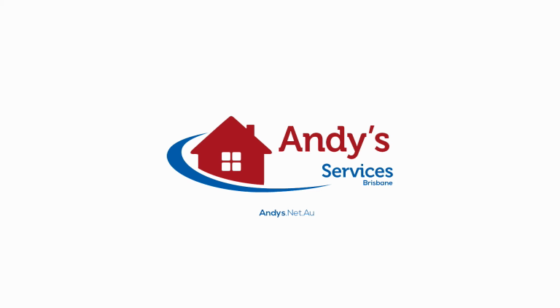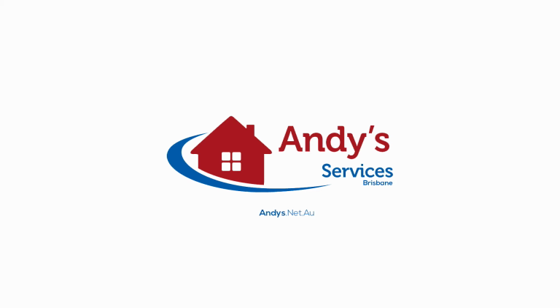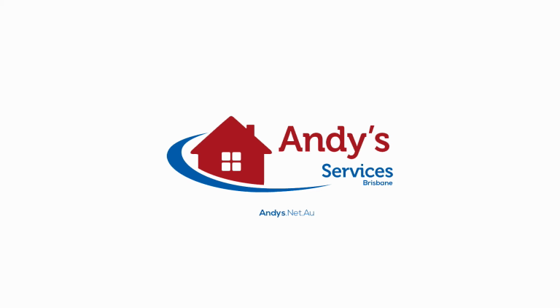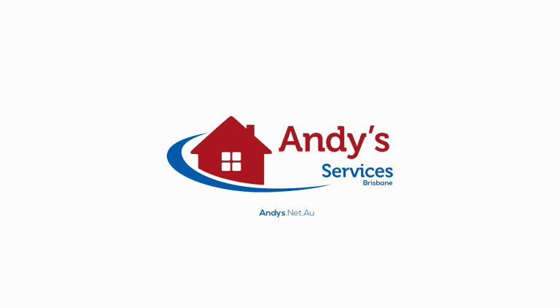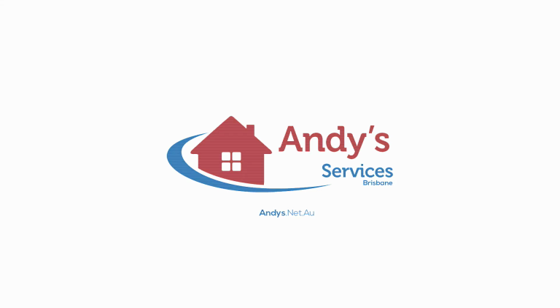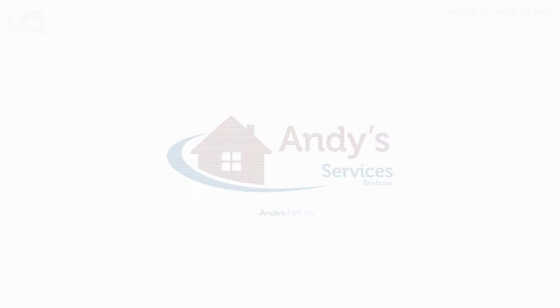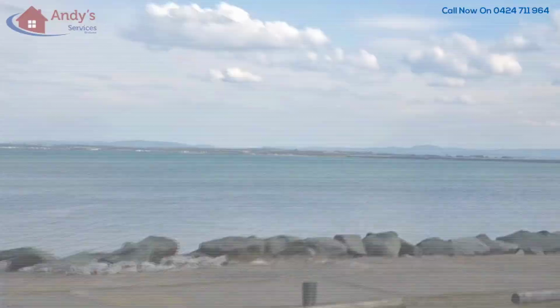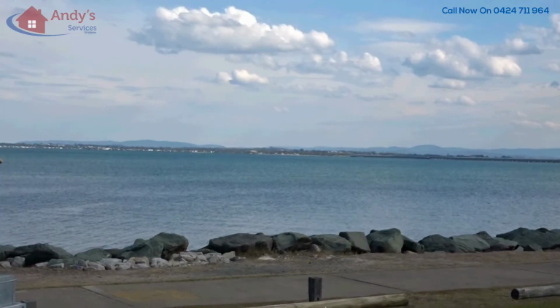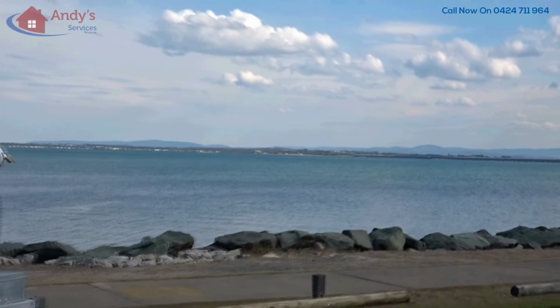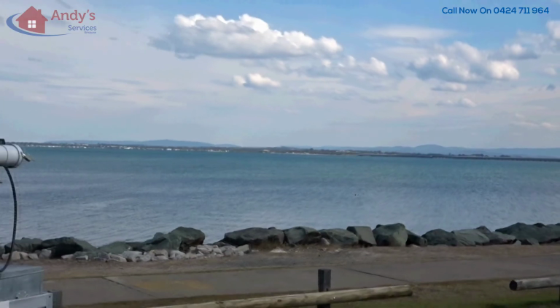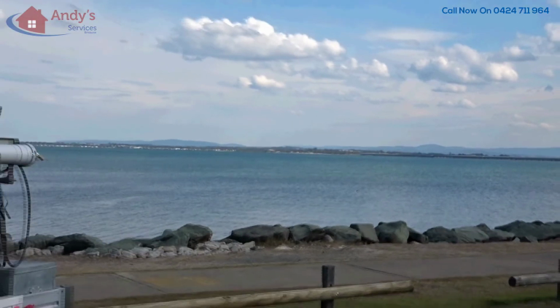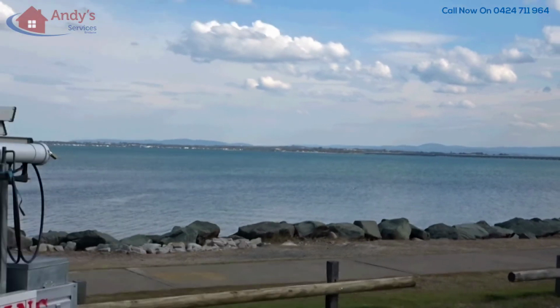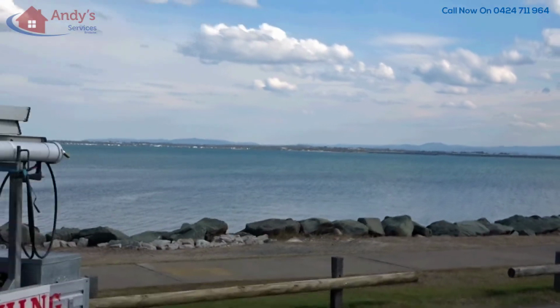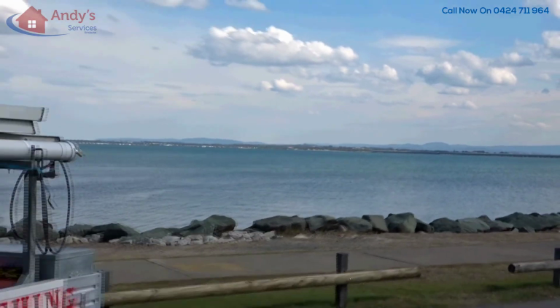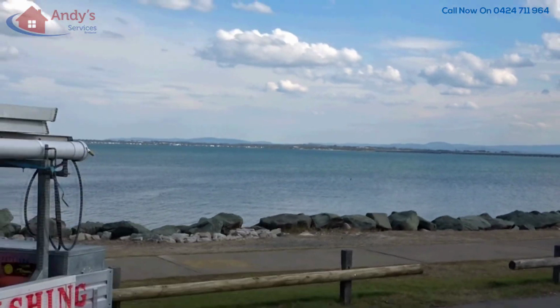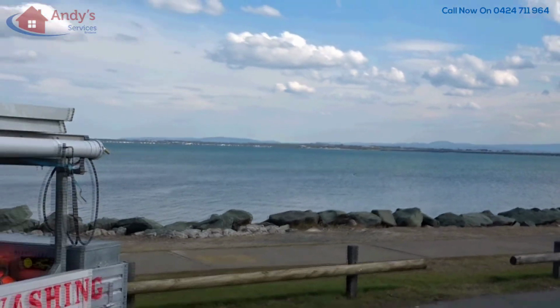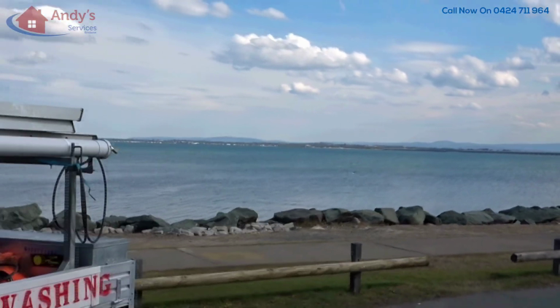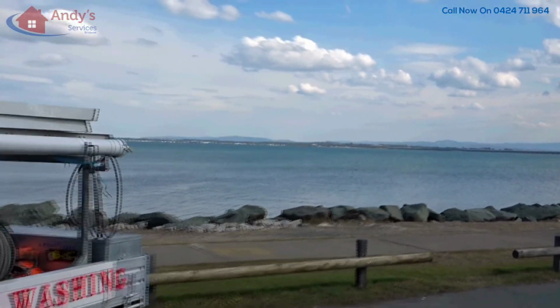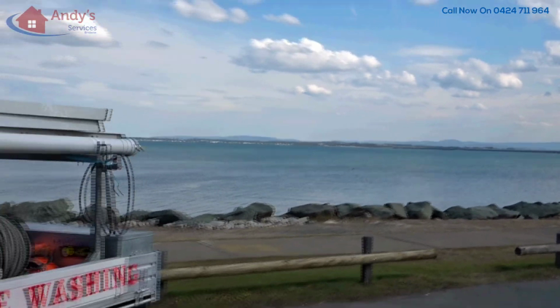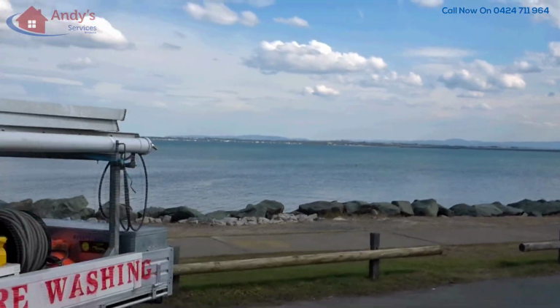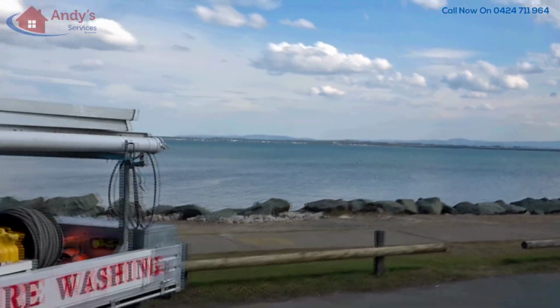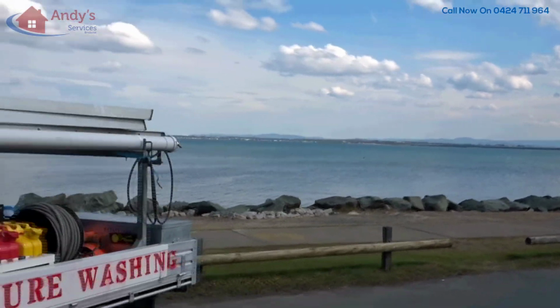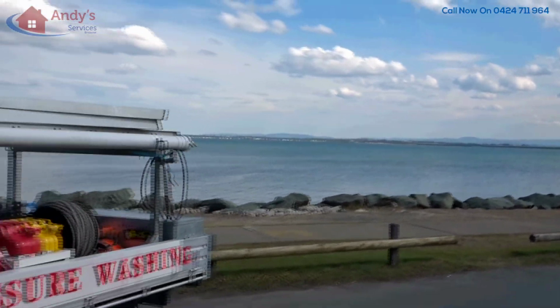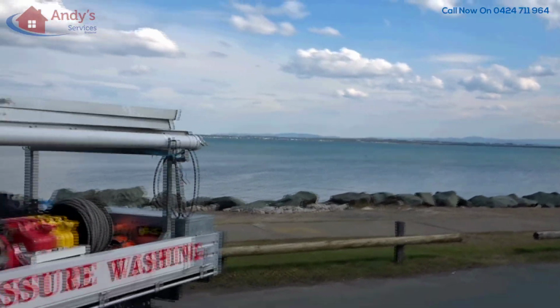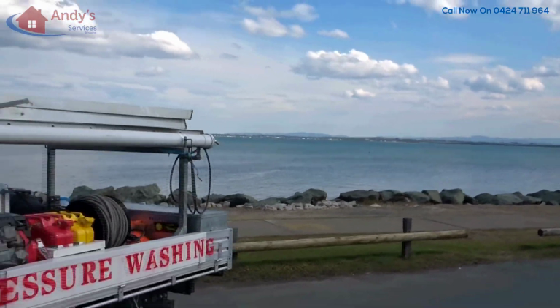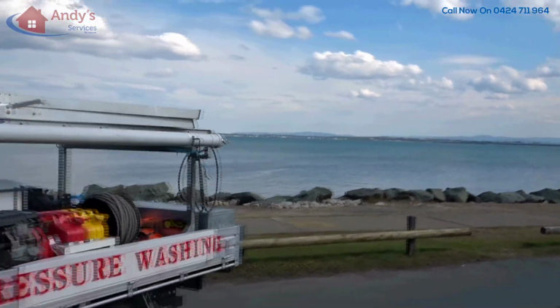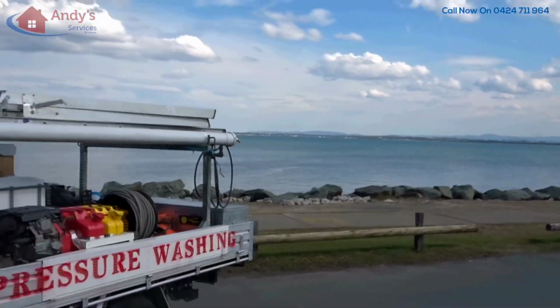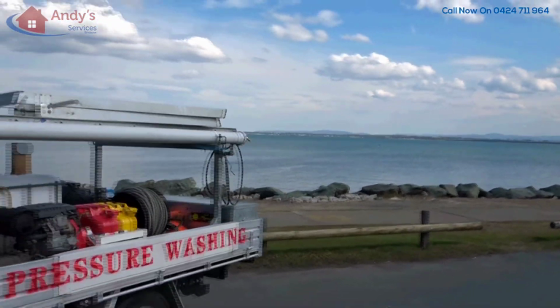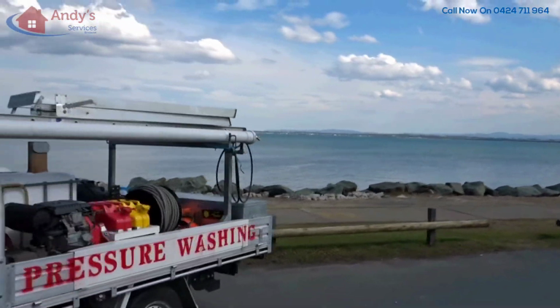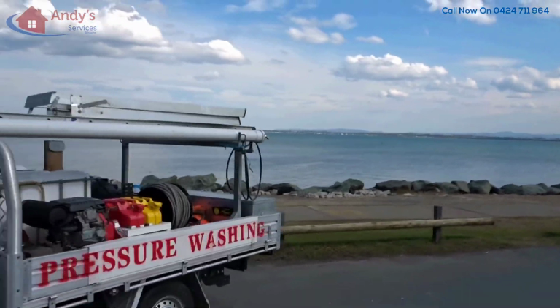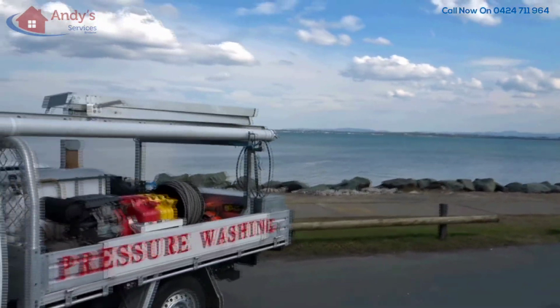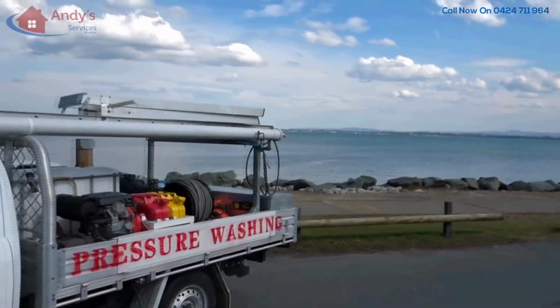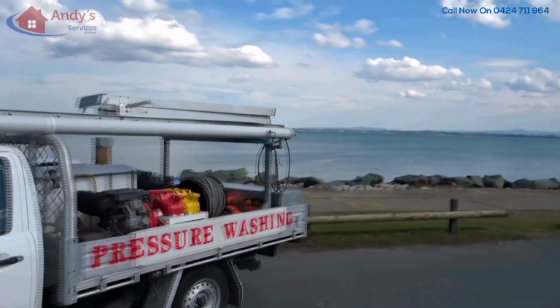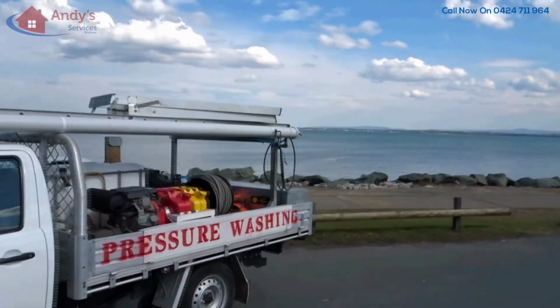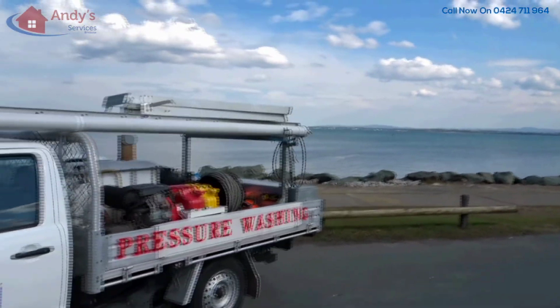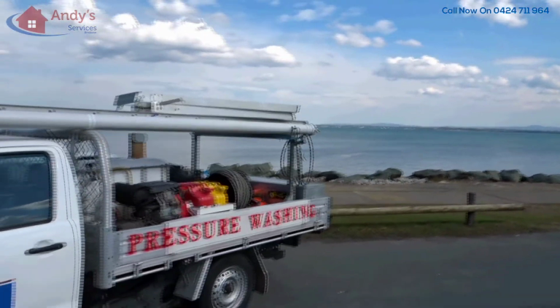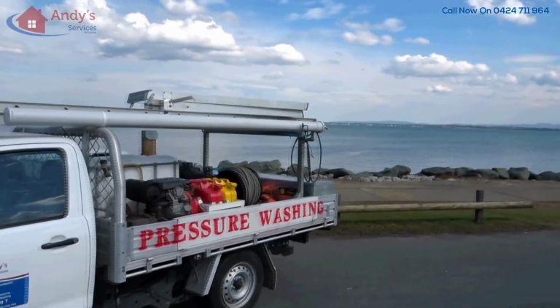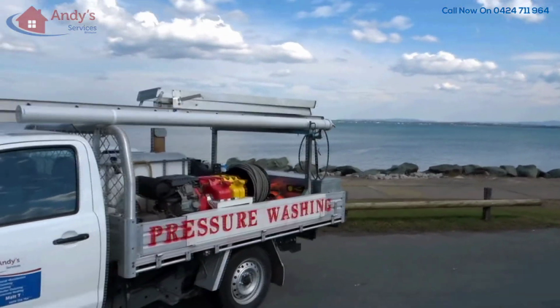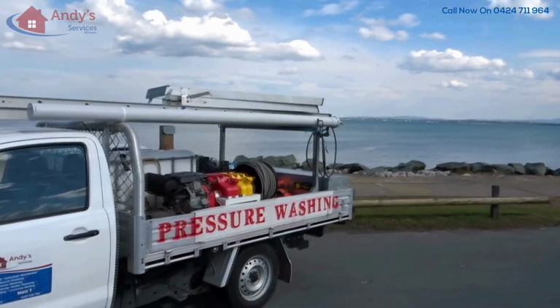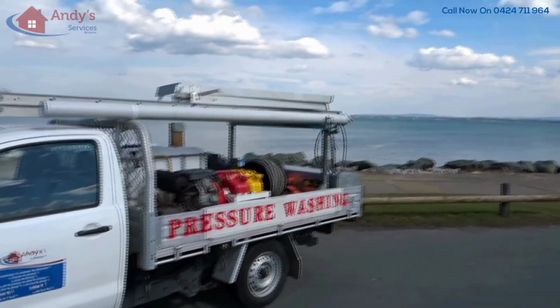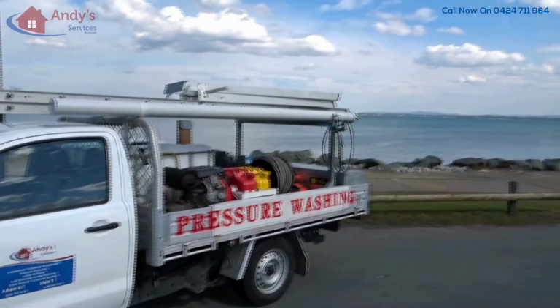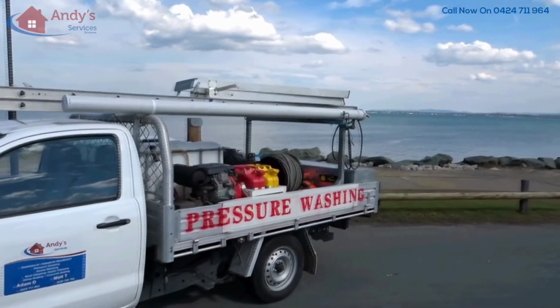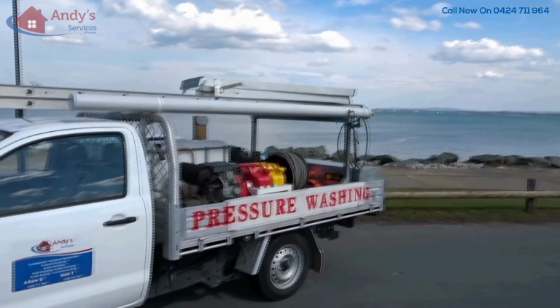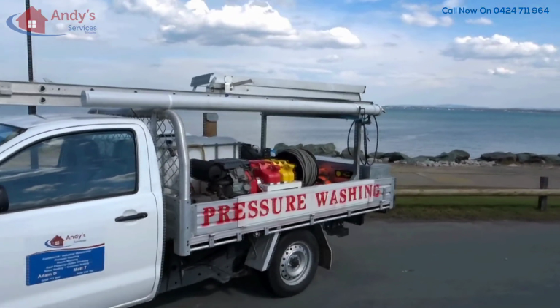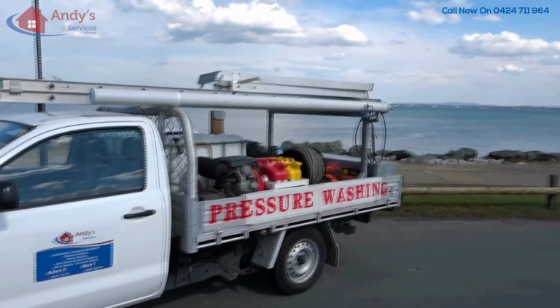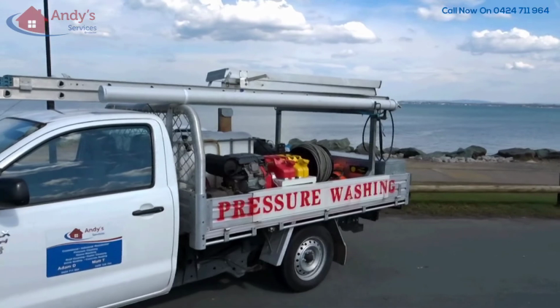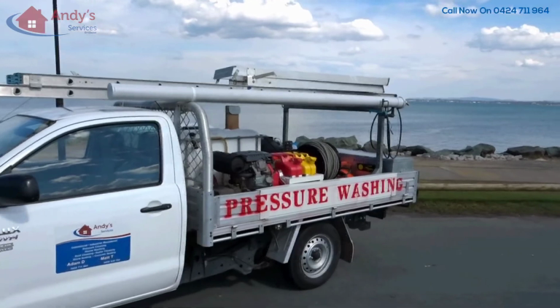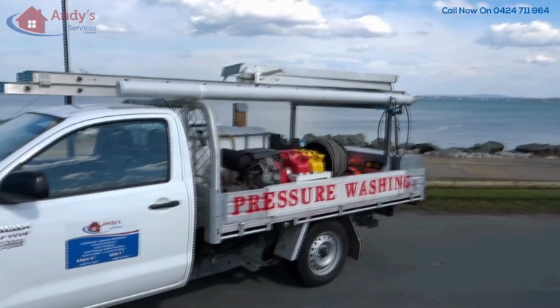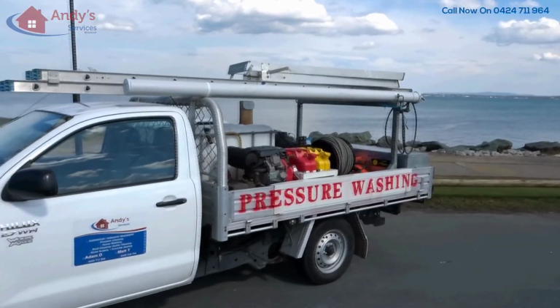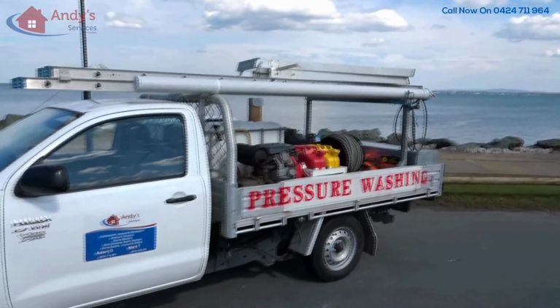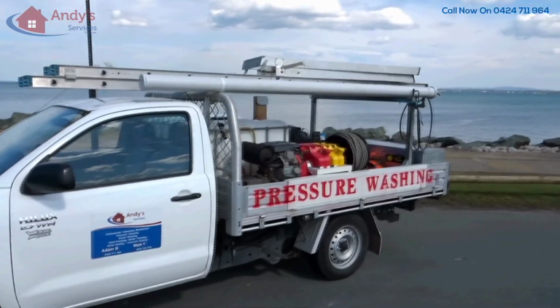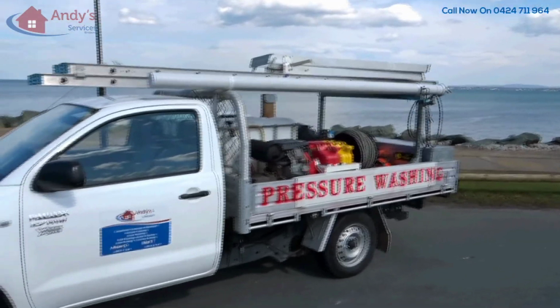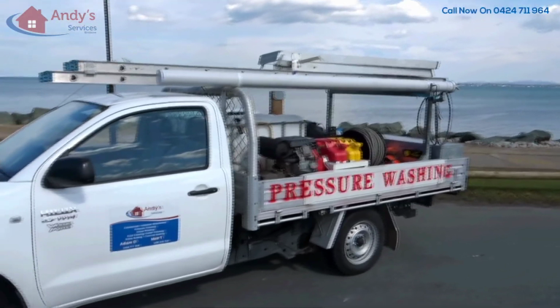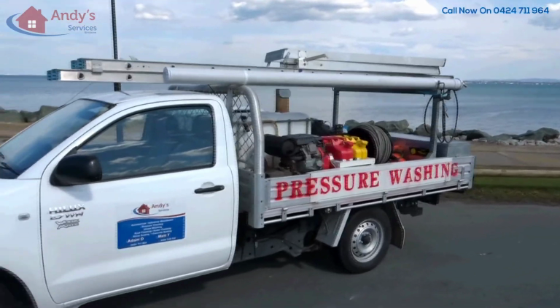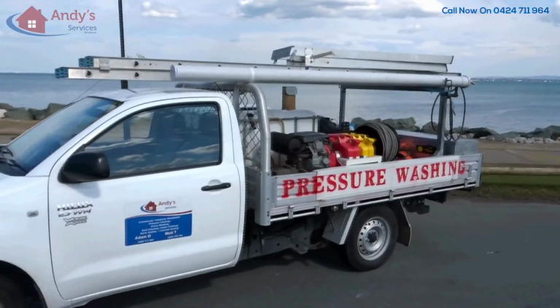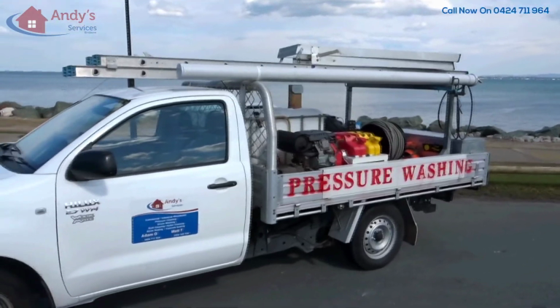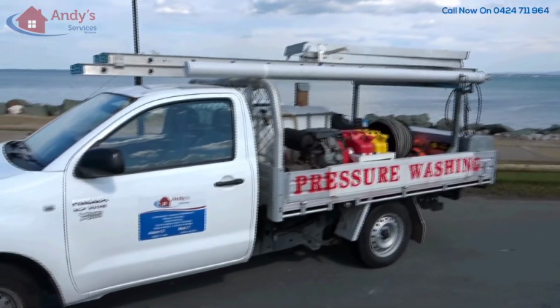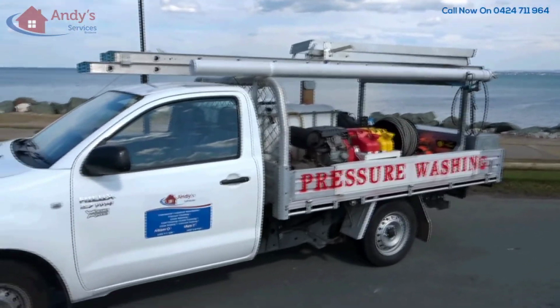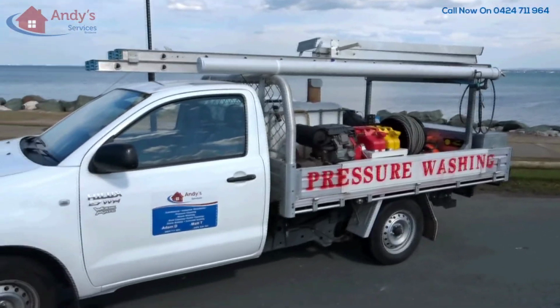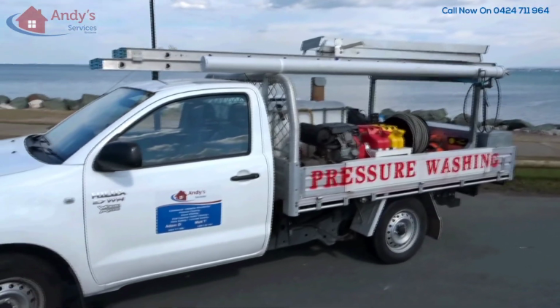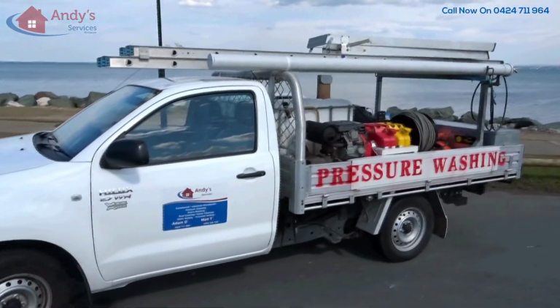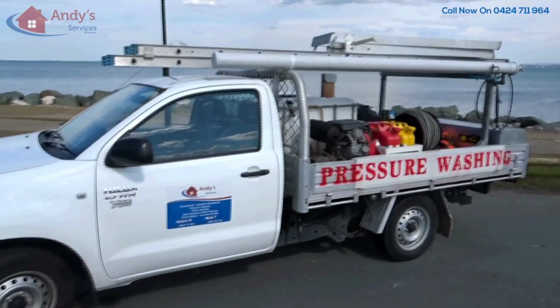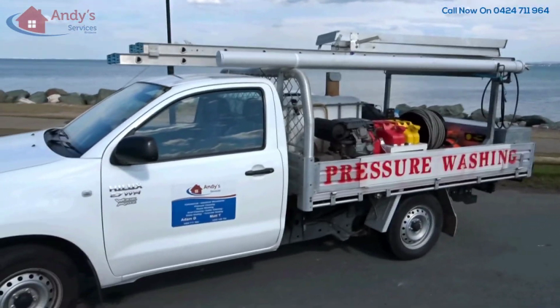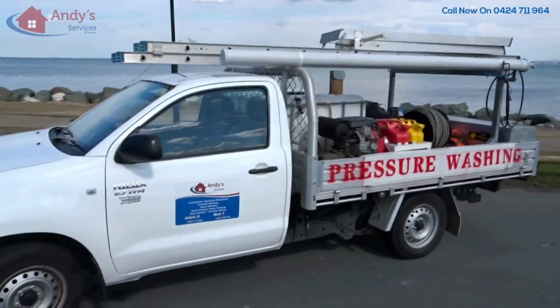Hi, we're Andy's Services Brisbane. We specialise in hot water pressure cleaning on concrete, tiles and stone surfaces.